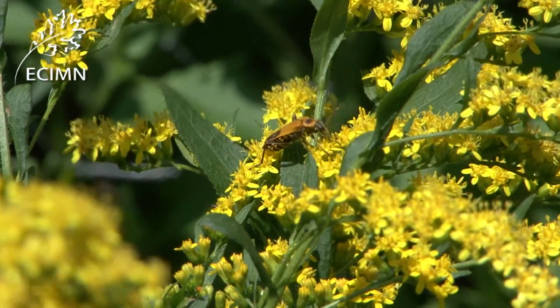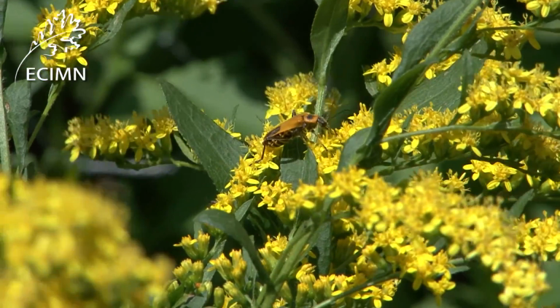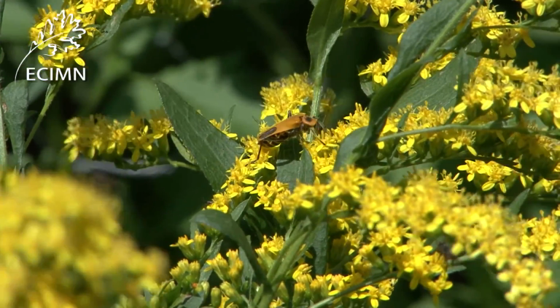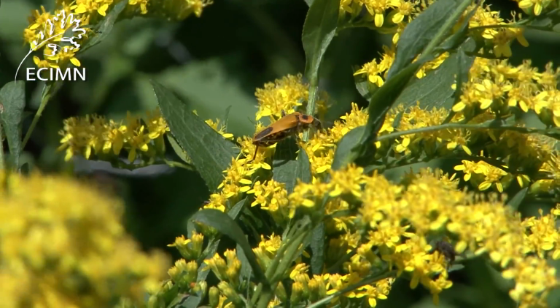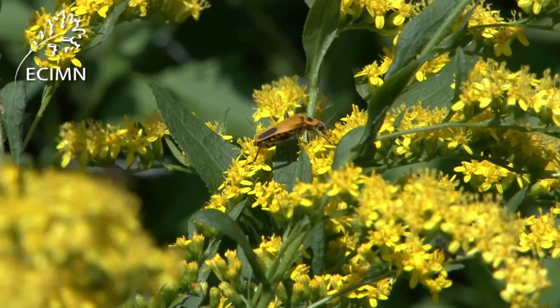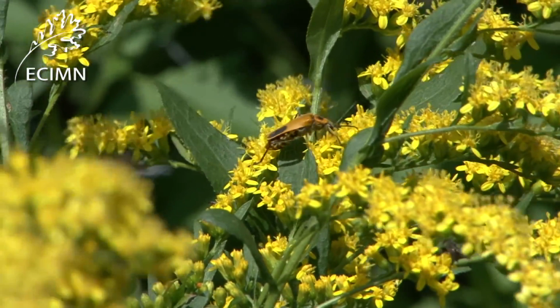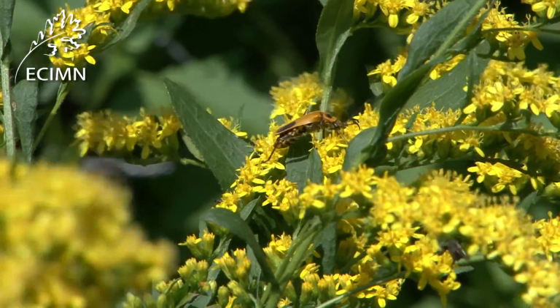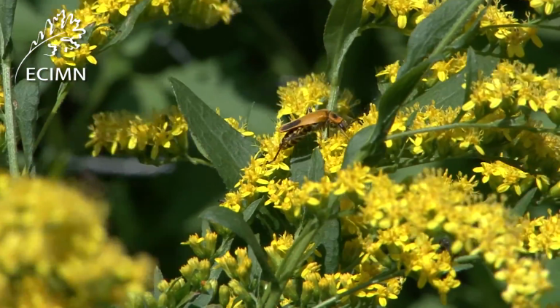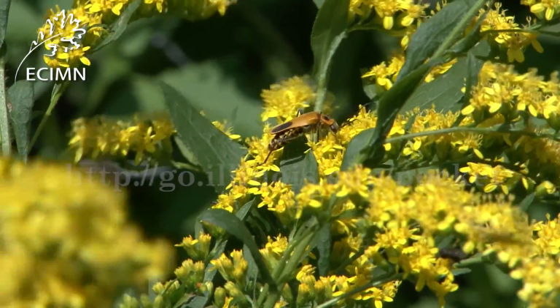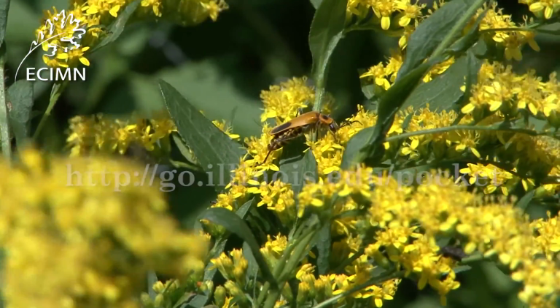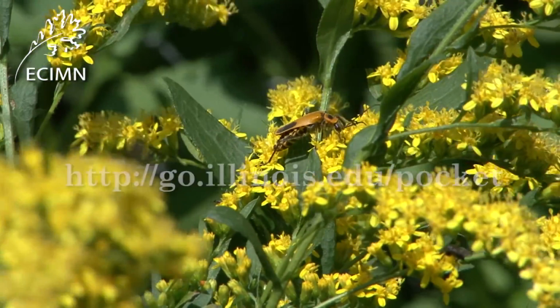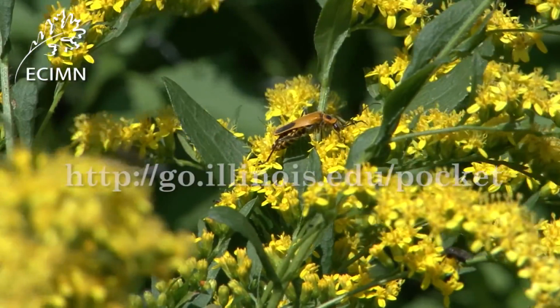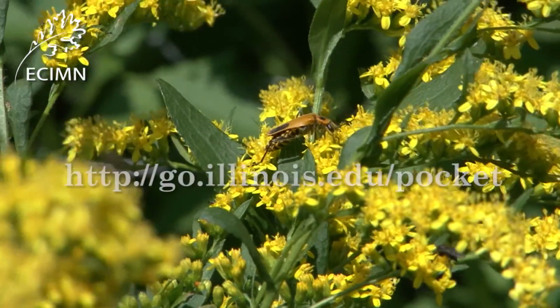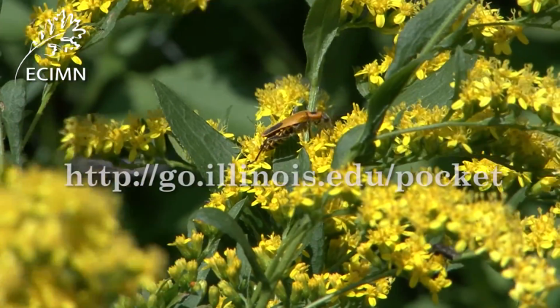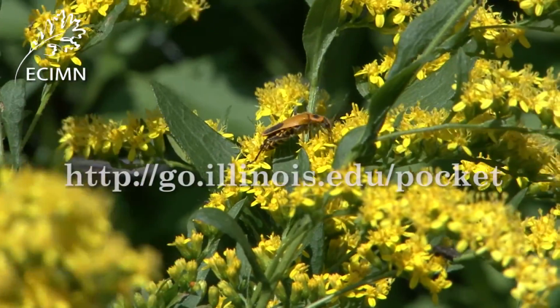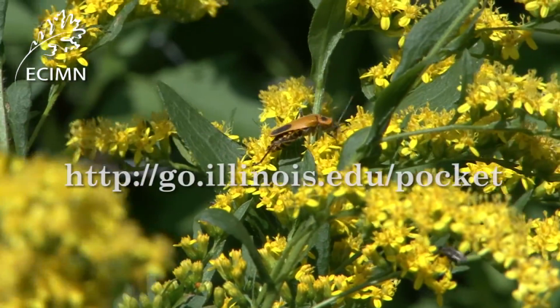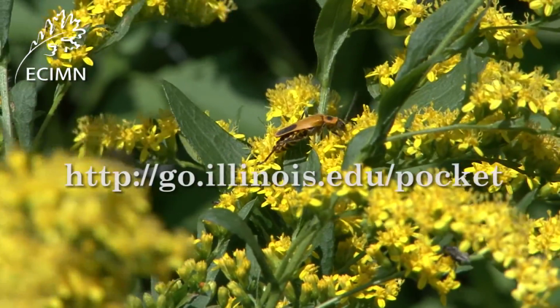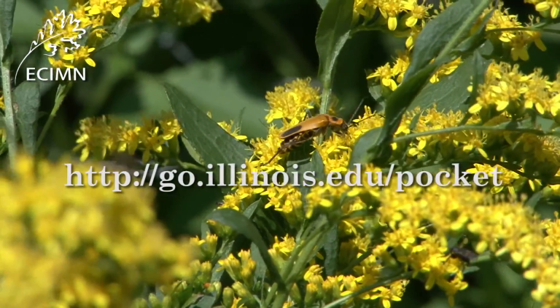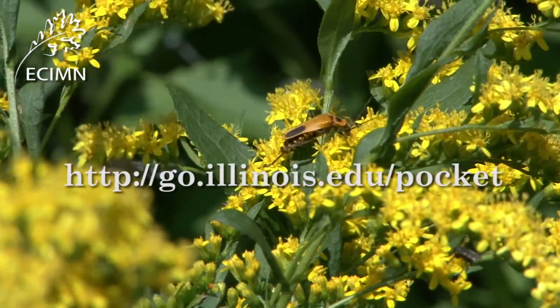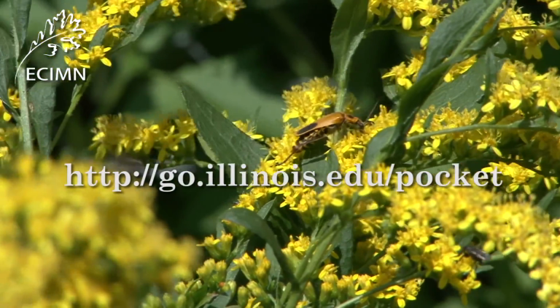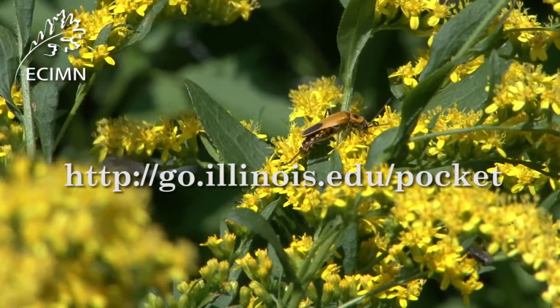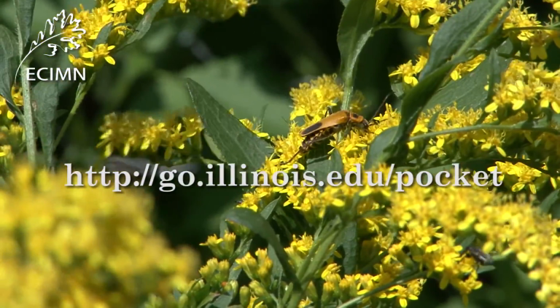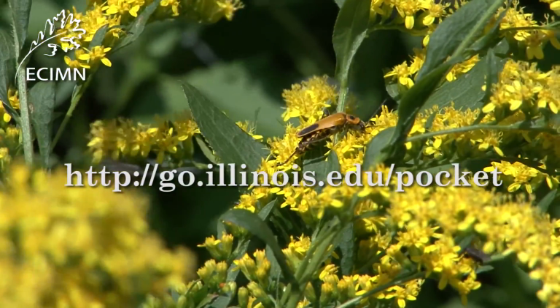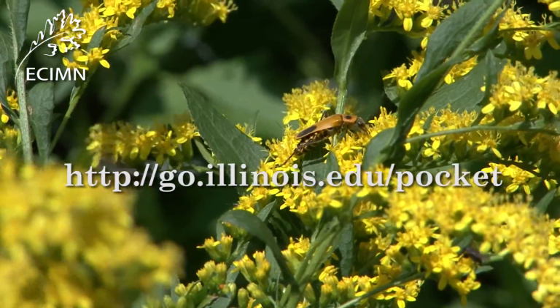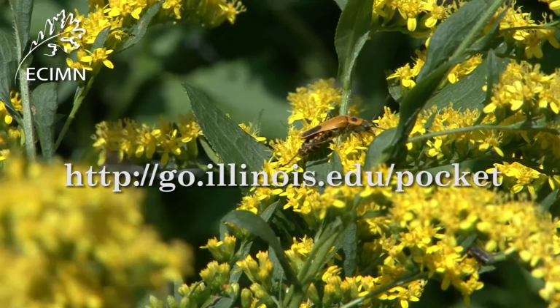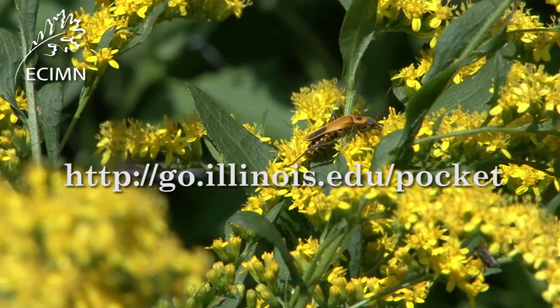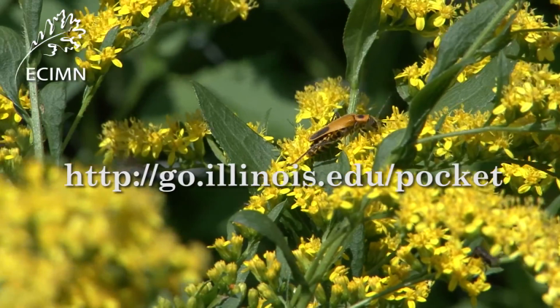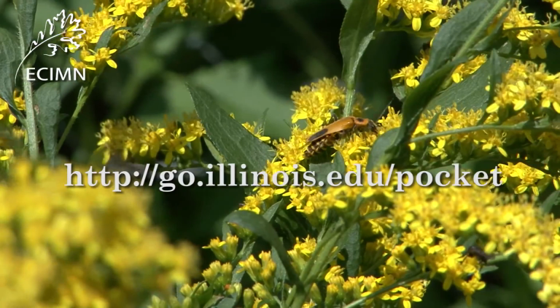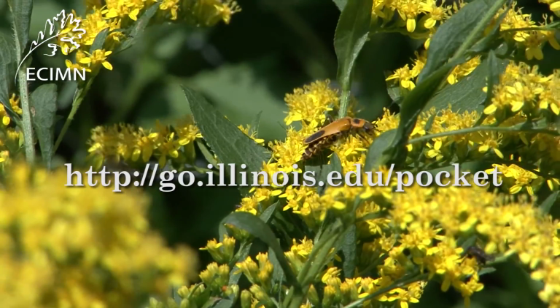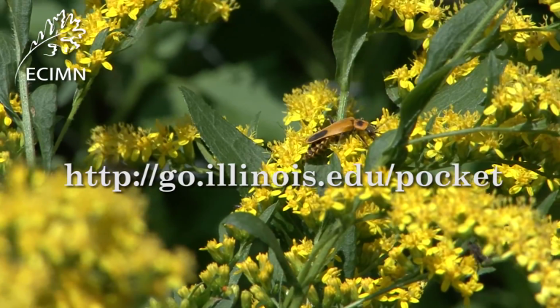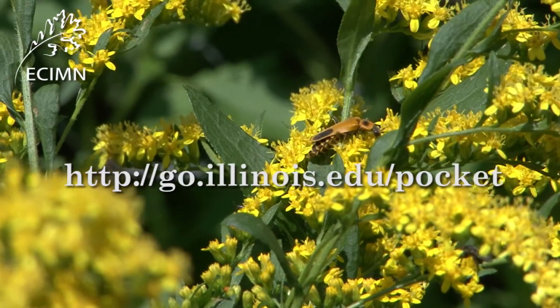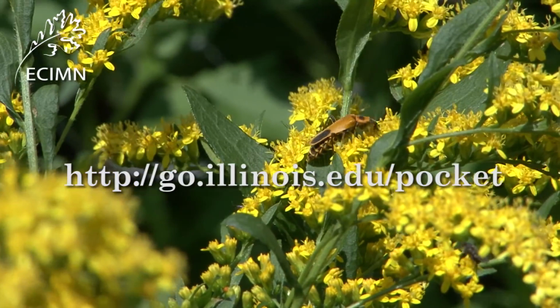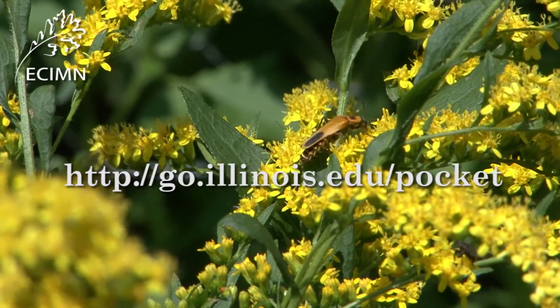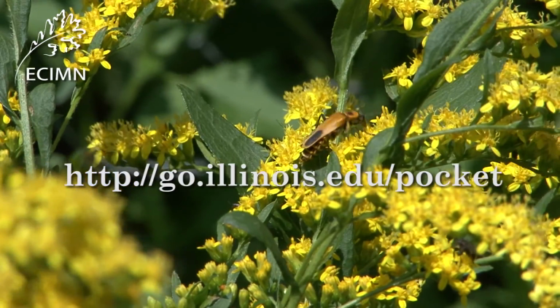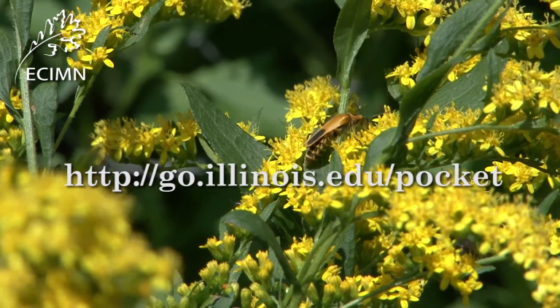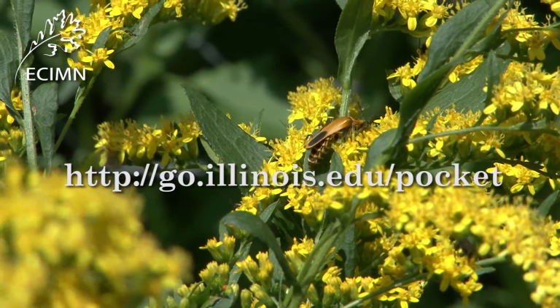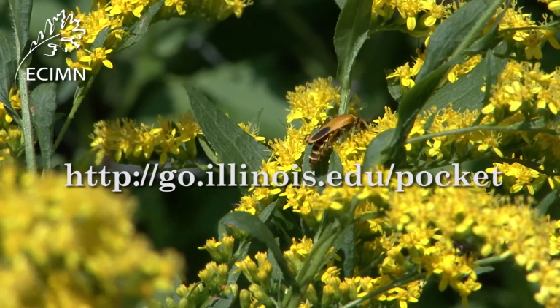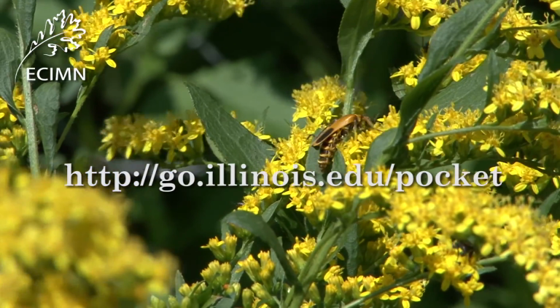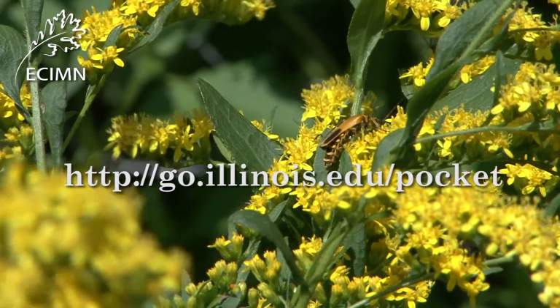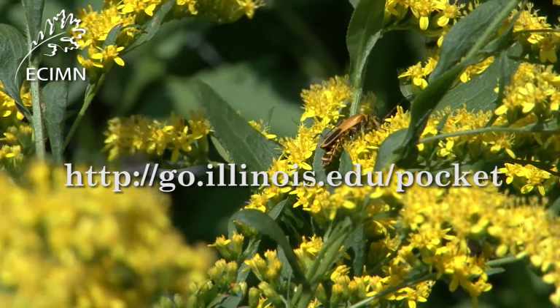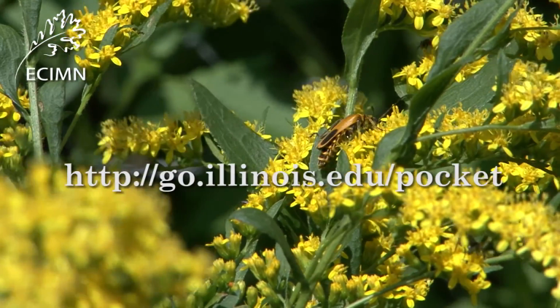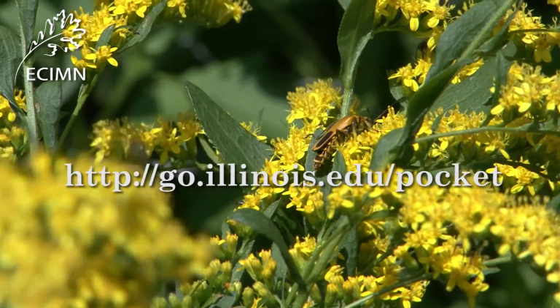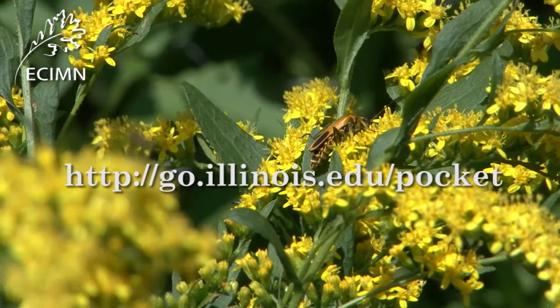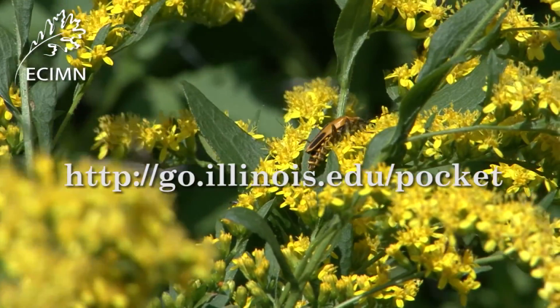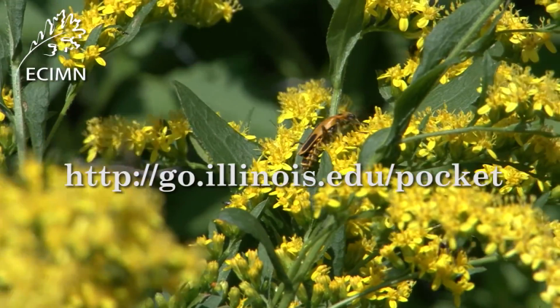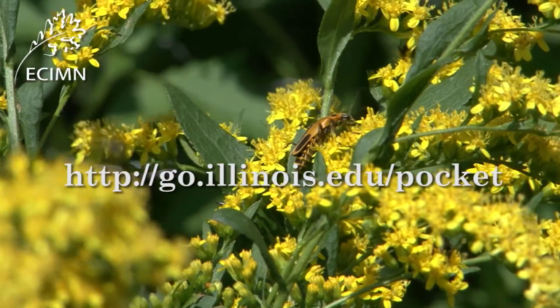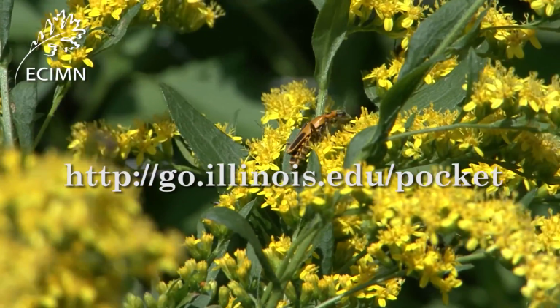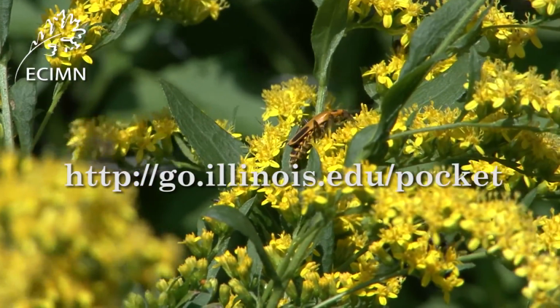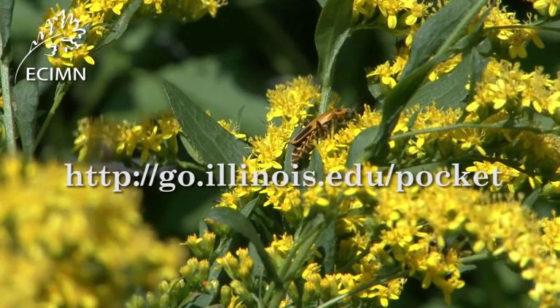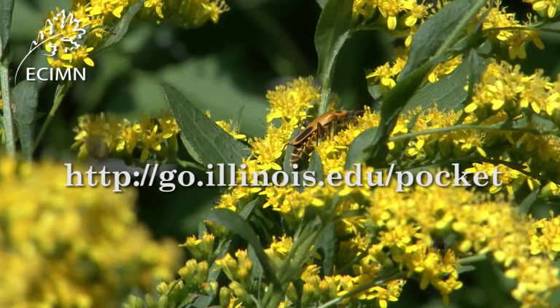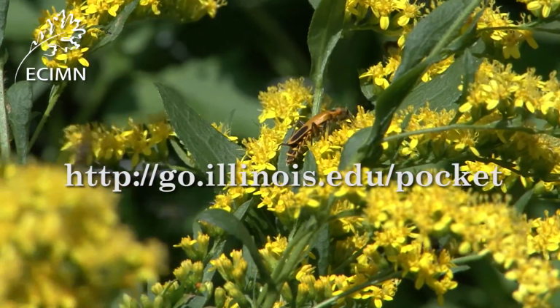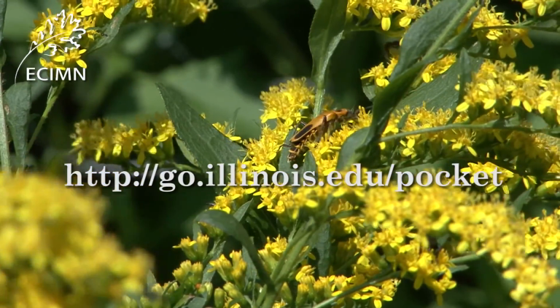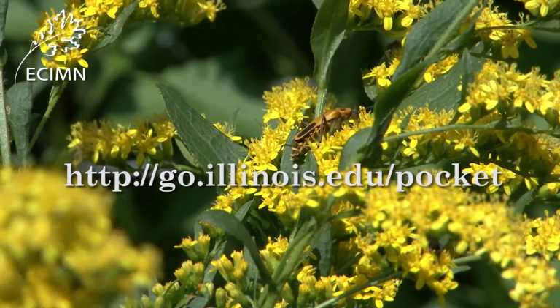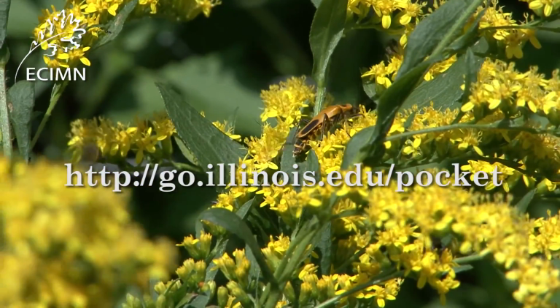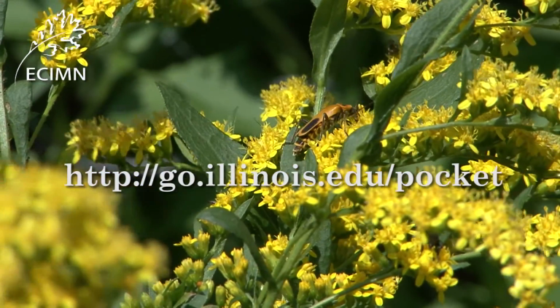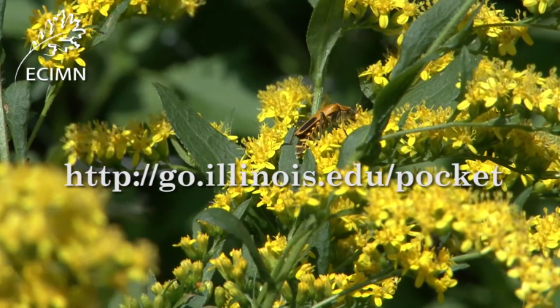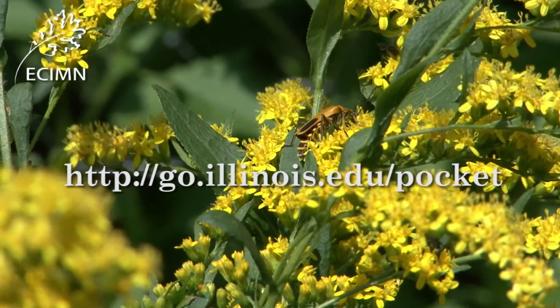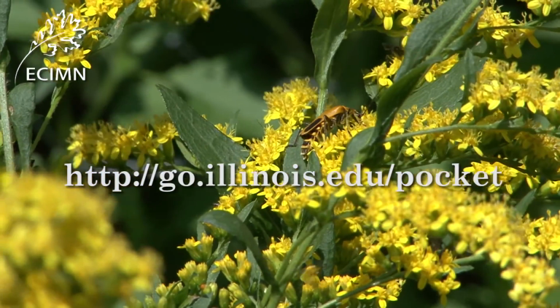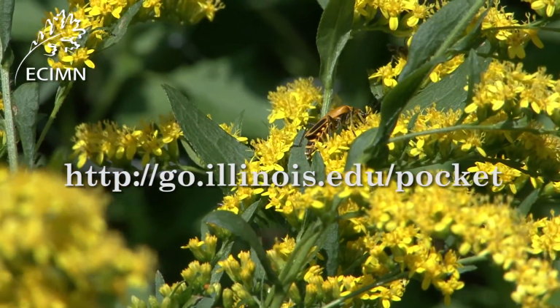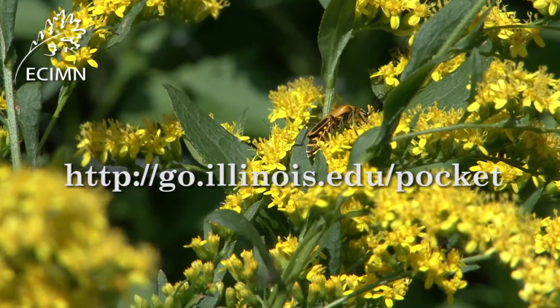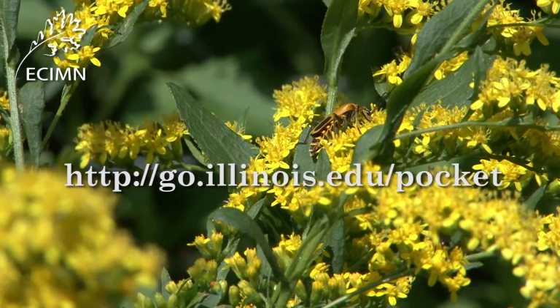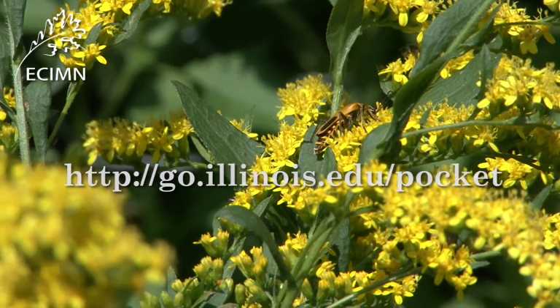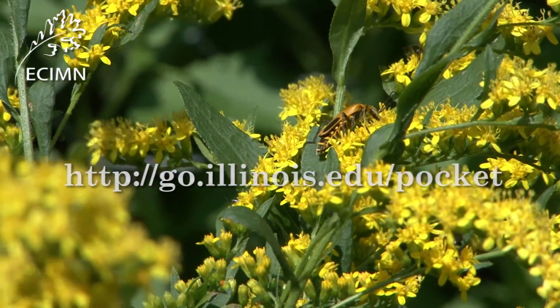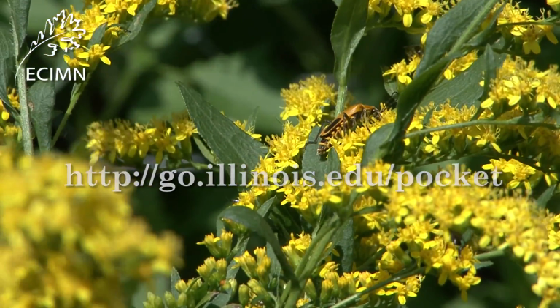The University of Illinois Extension has designs for pollinator pockets, and there's a lot more information on the Pocket website.